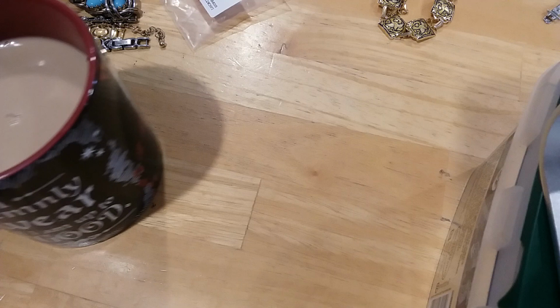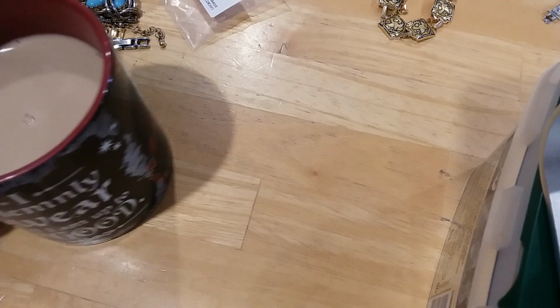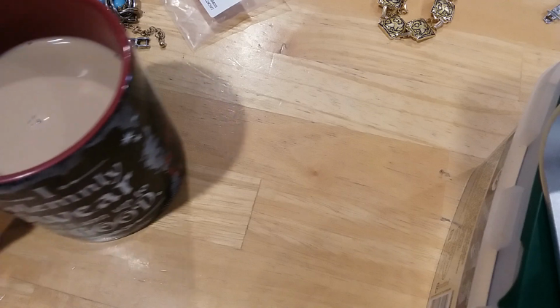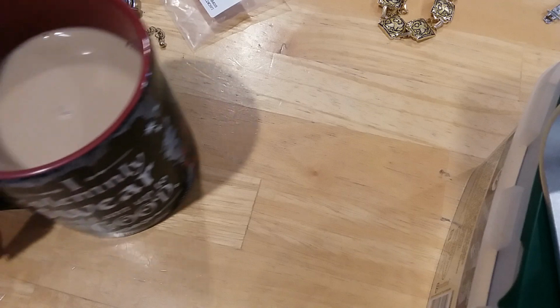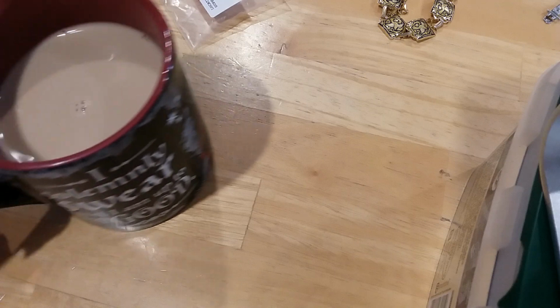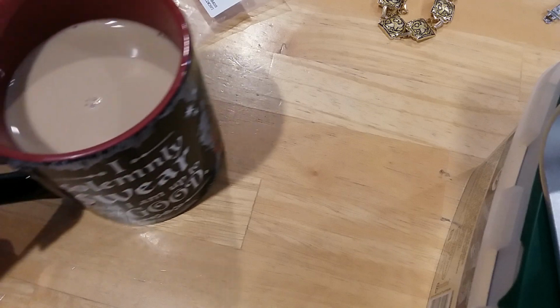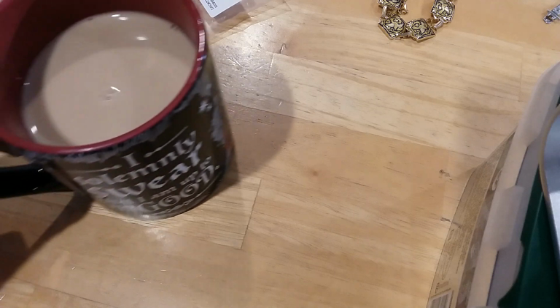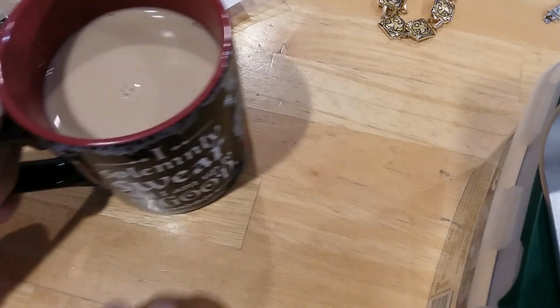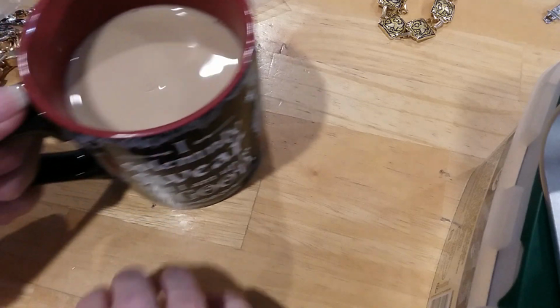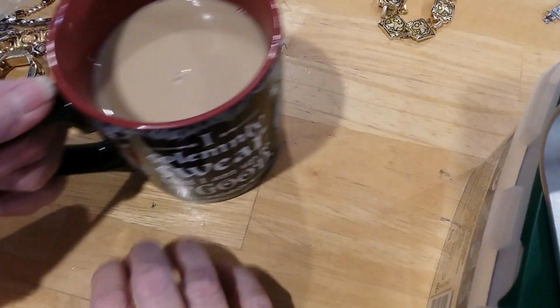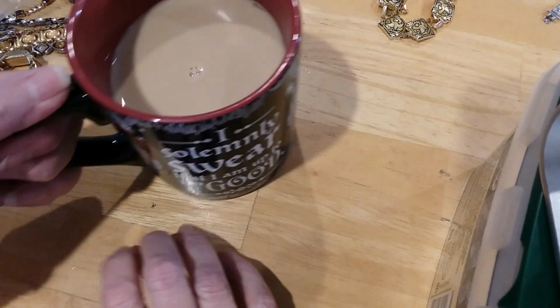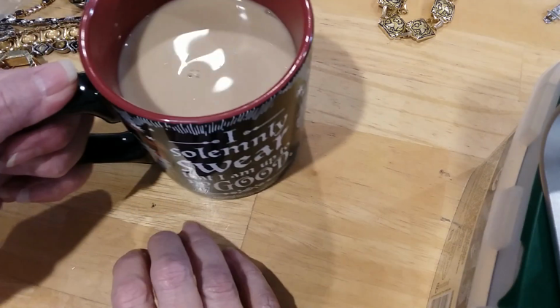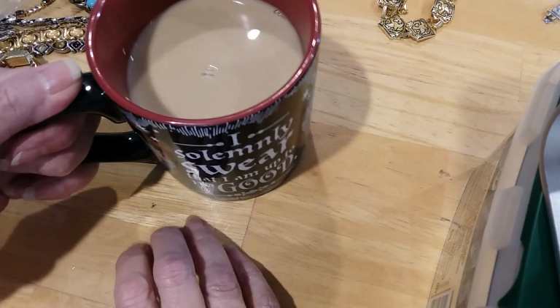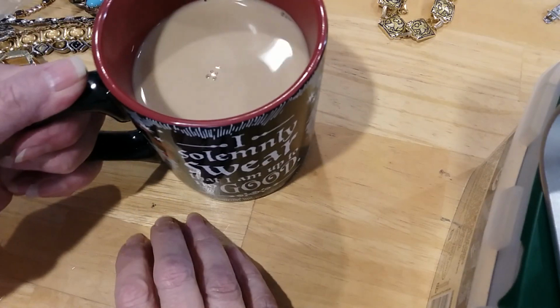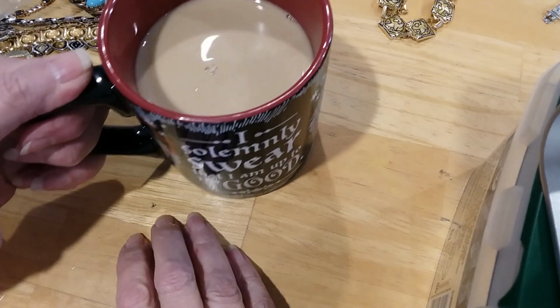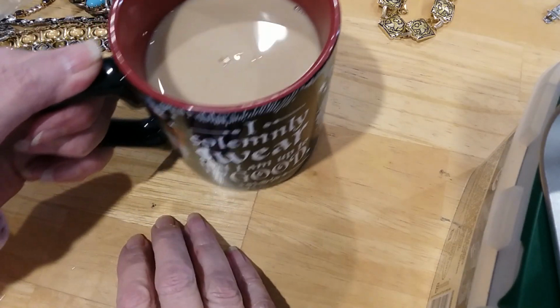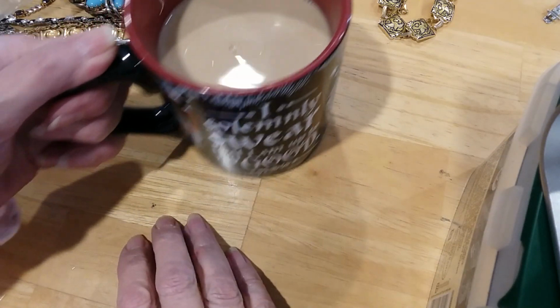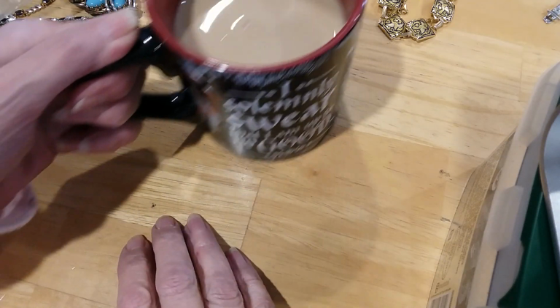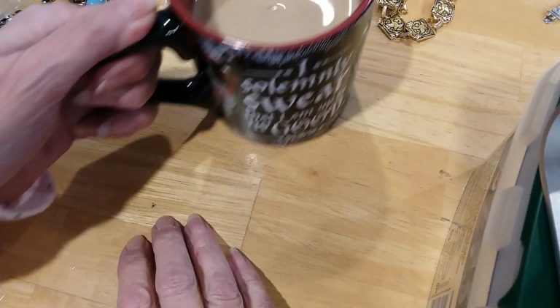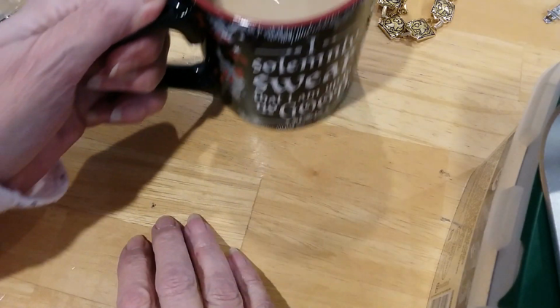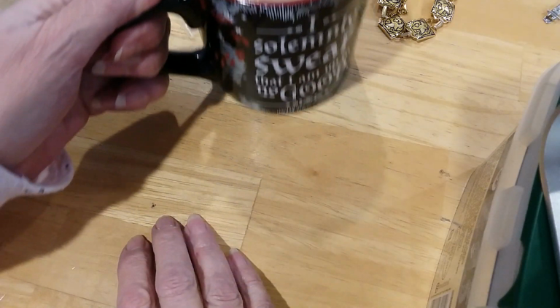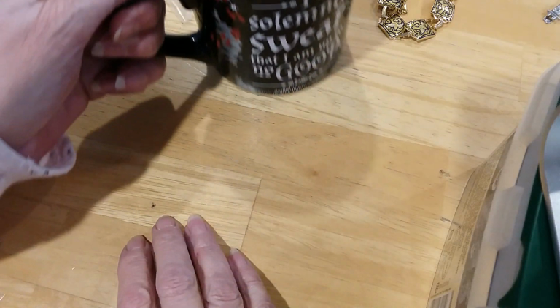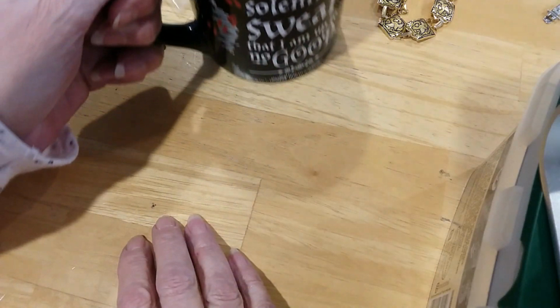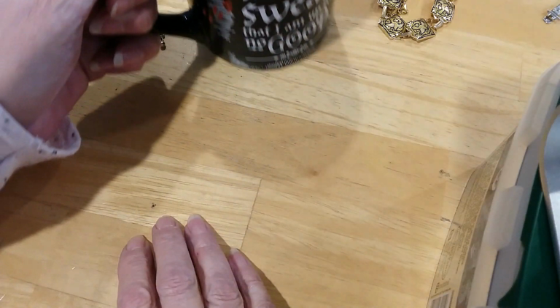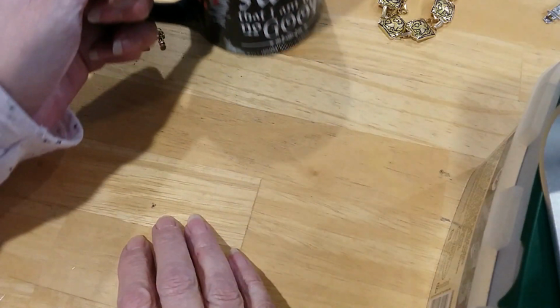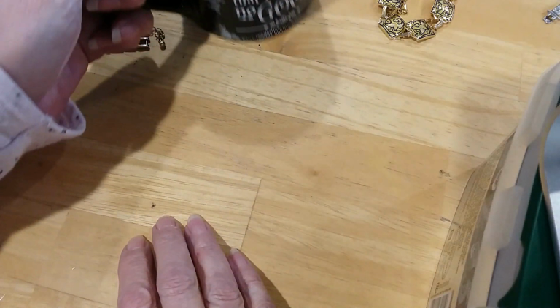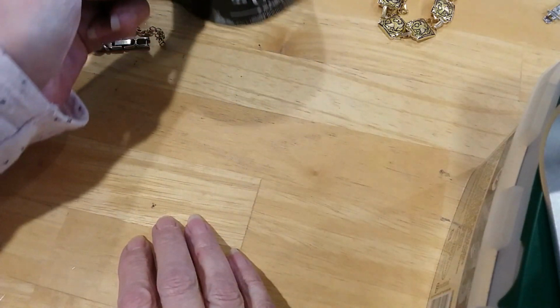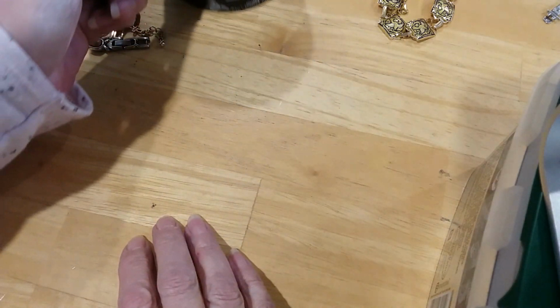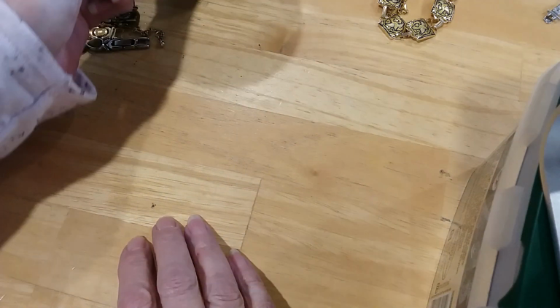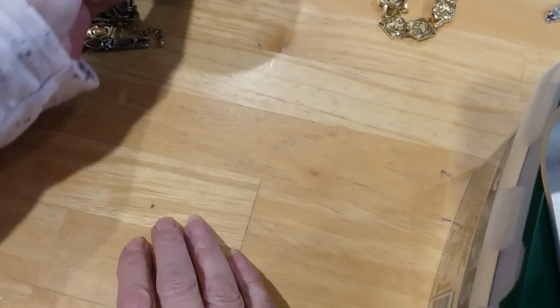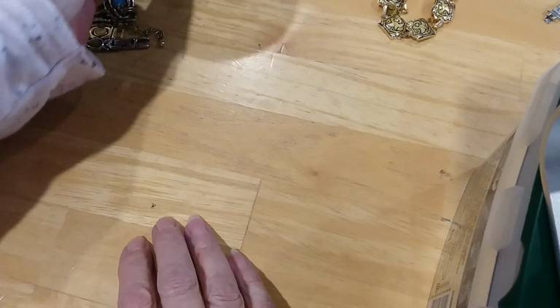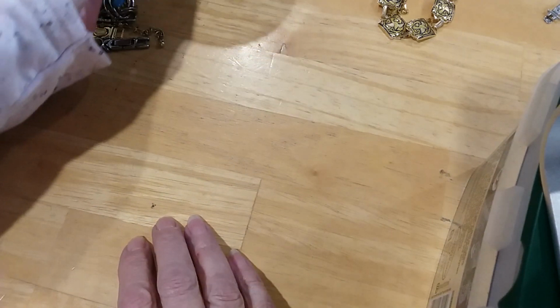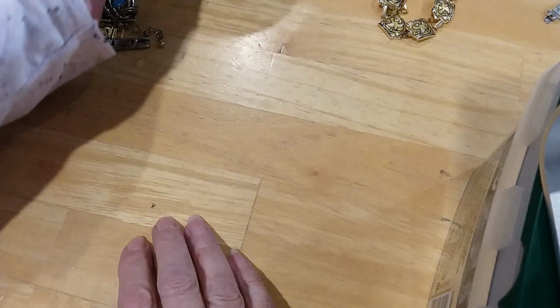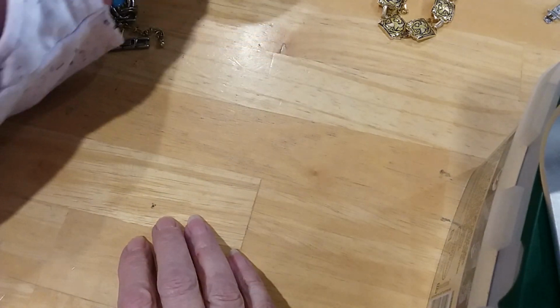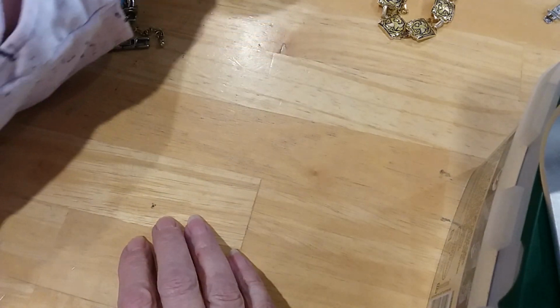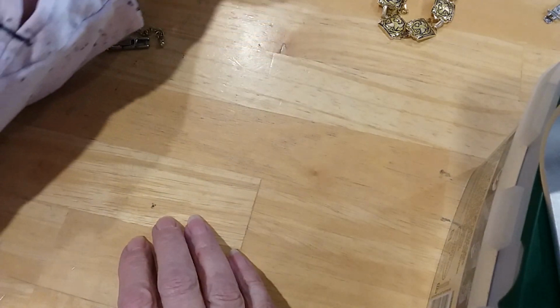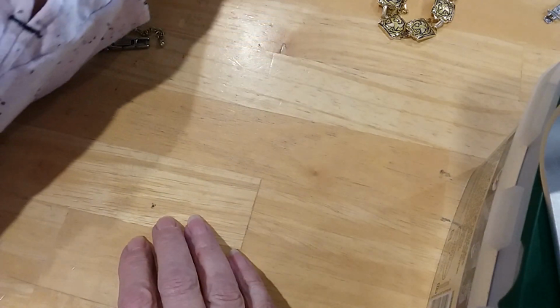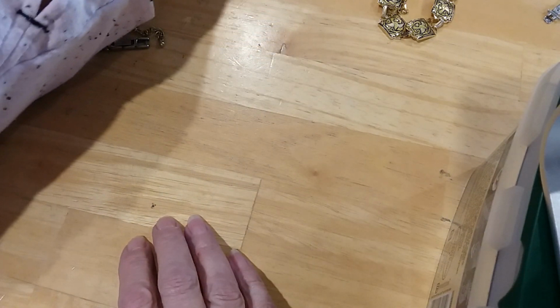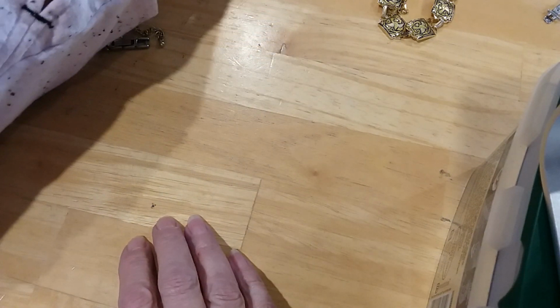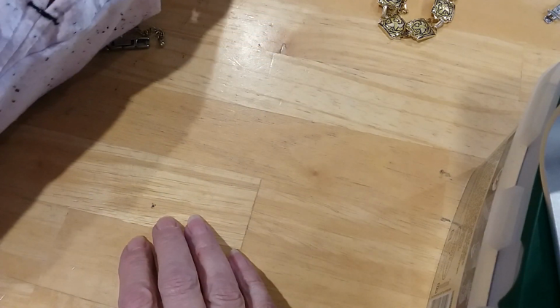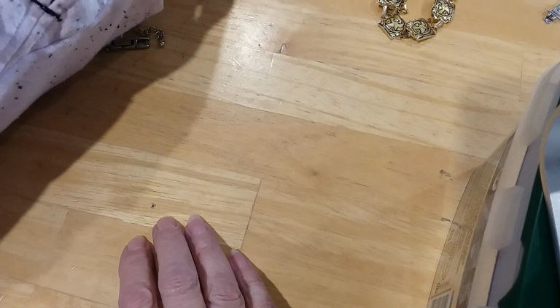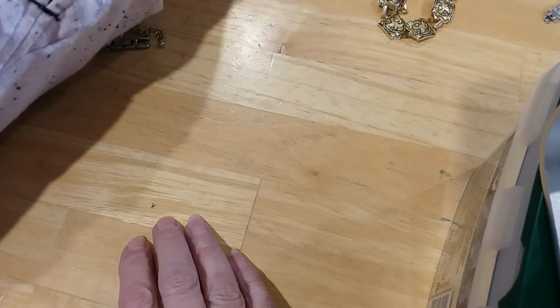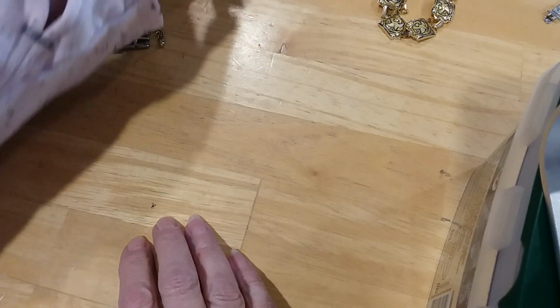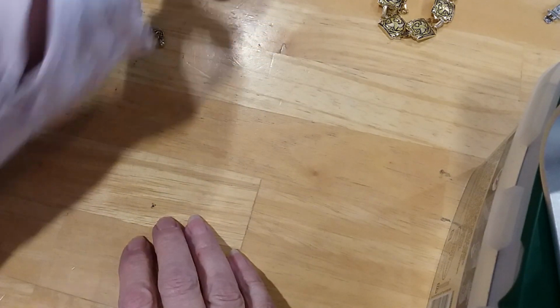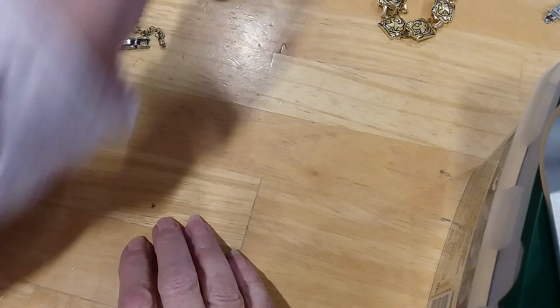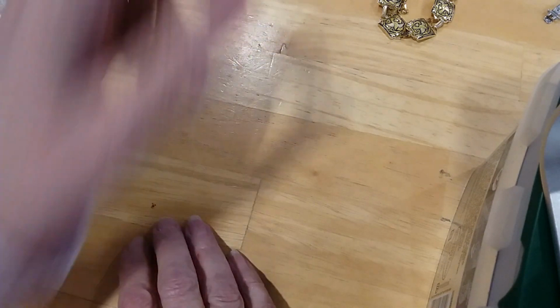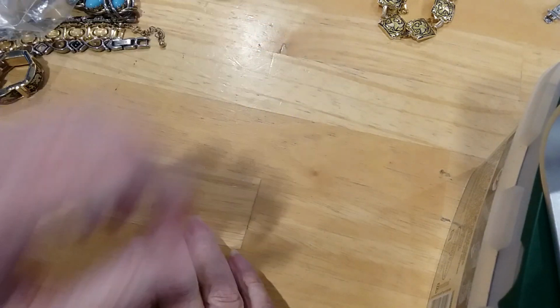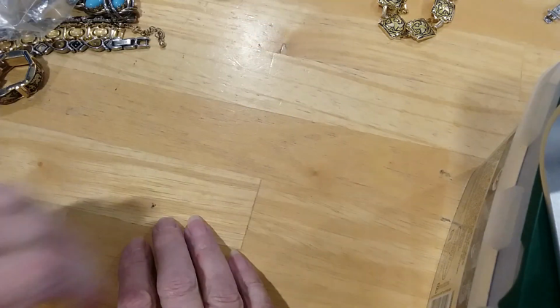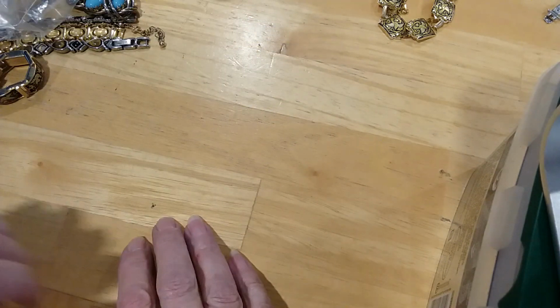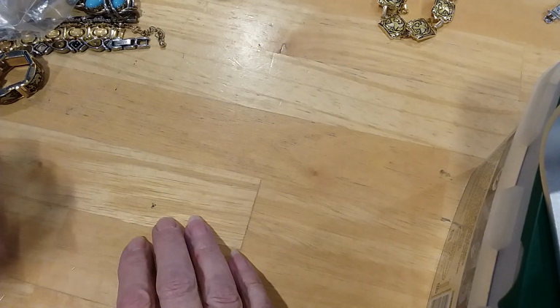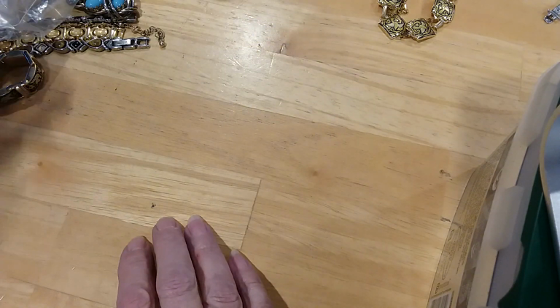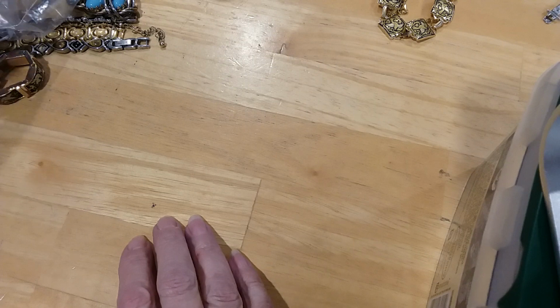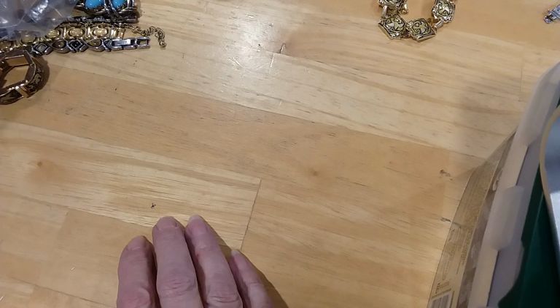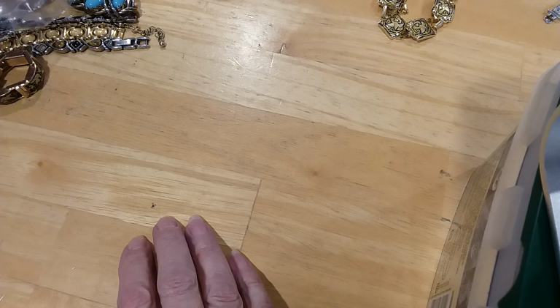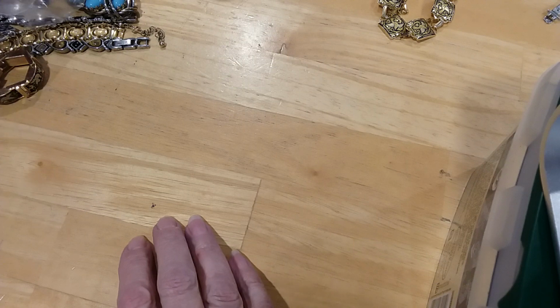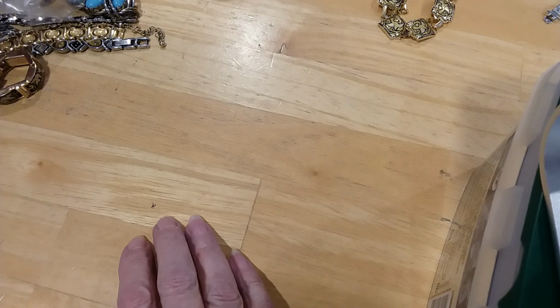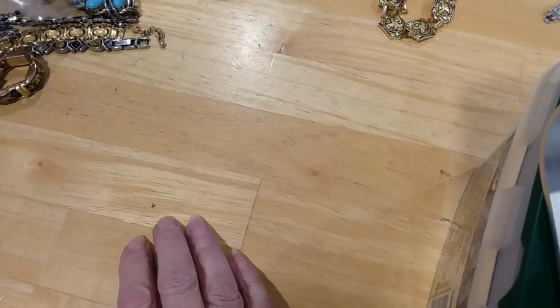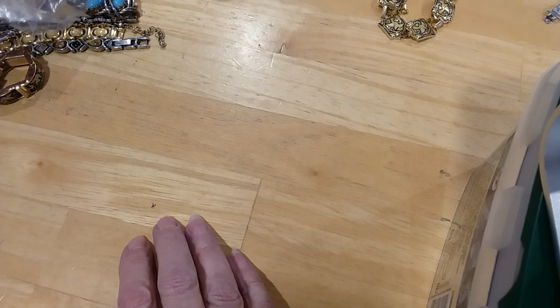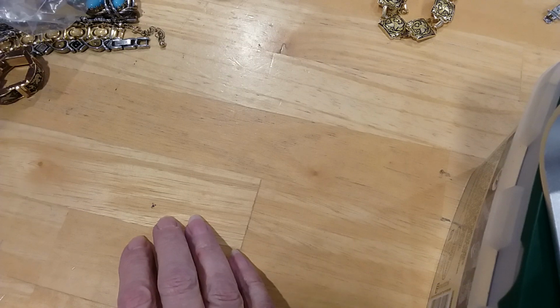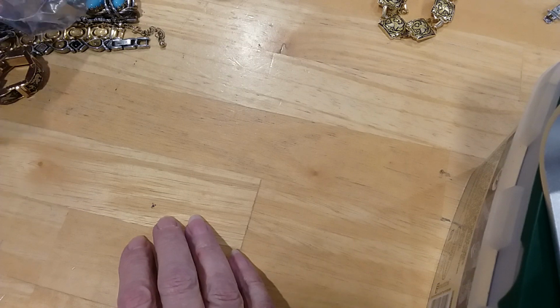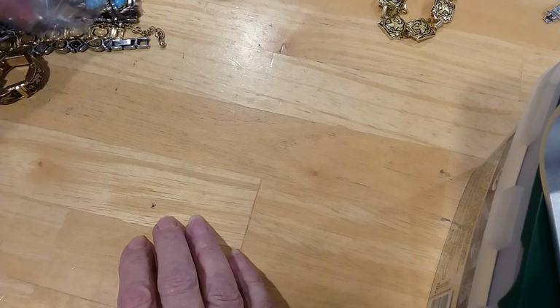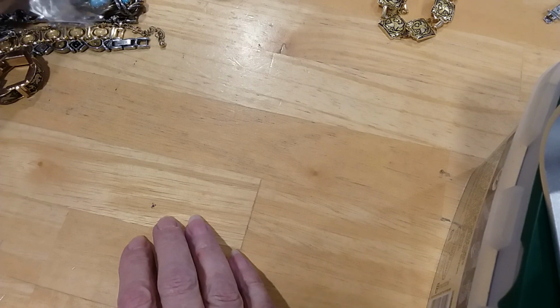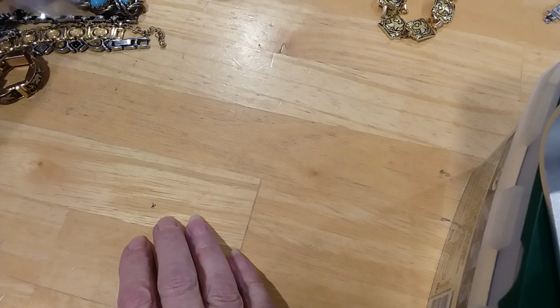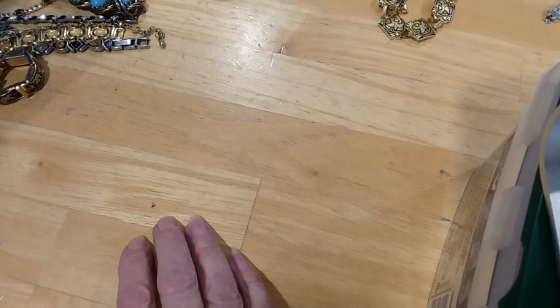Hi guys, the camera cut out on me, so I made myself a cup of coffee and I'm back to show these bracelets.